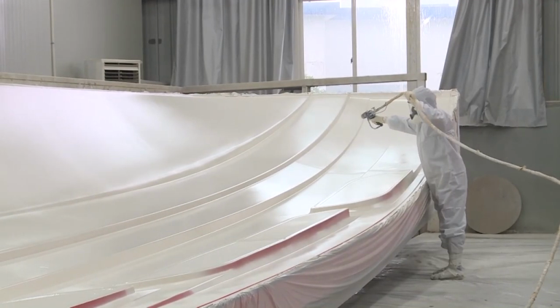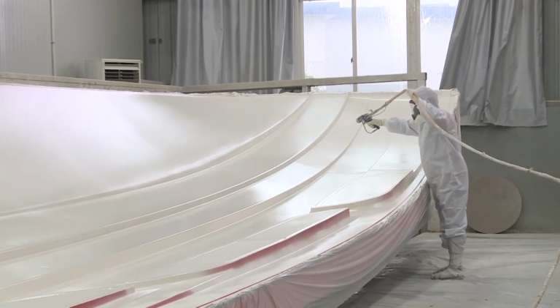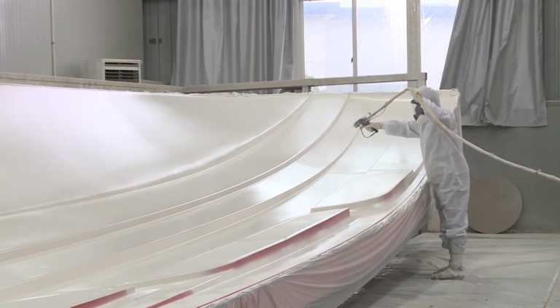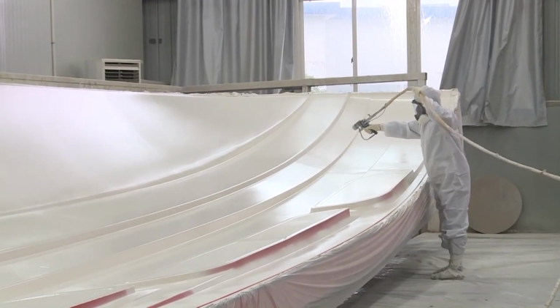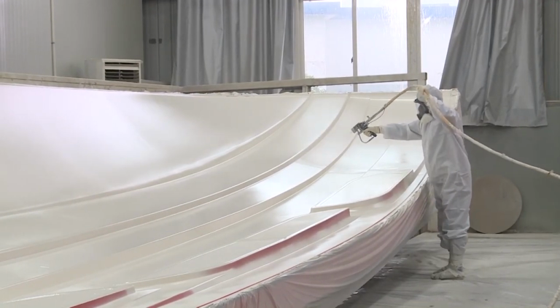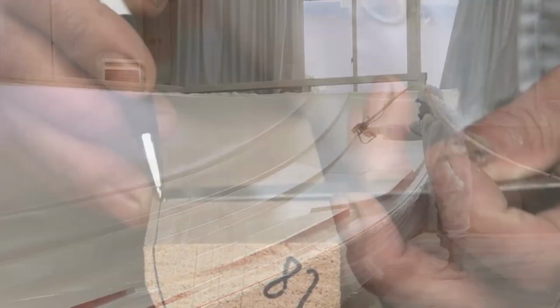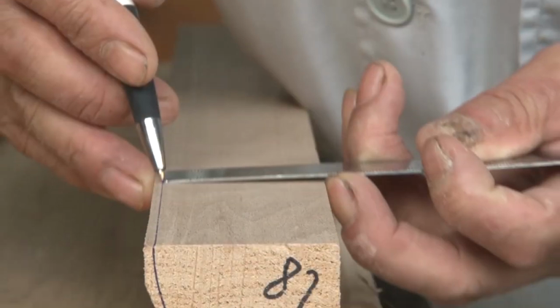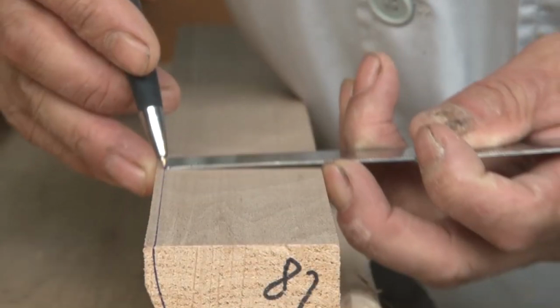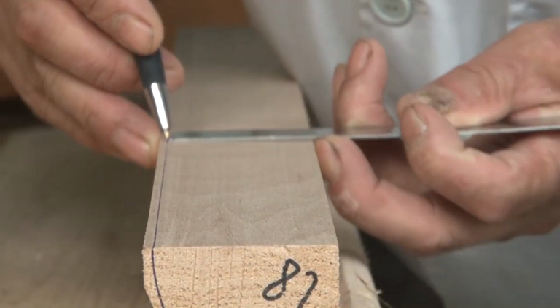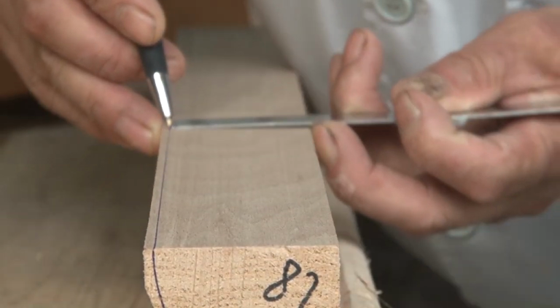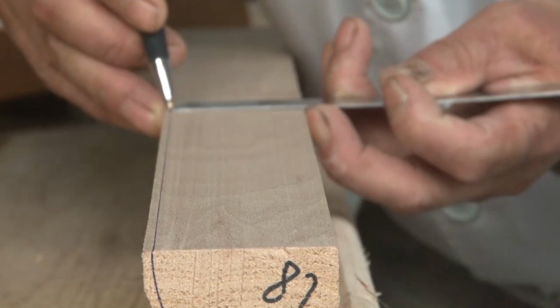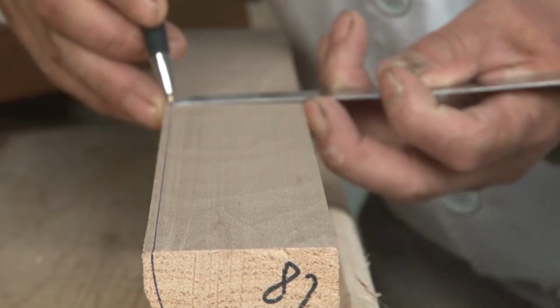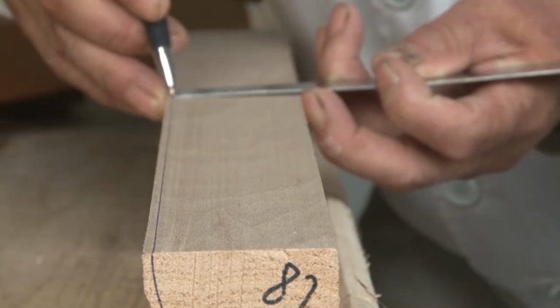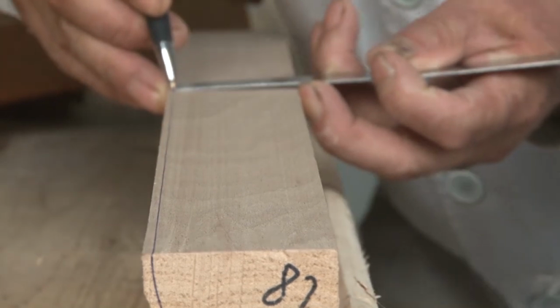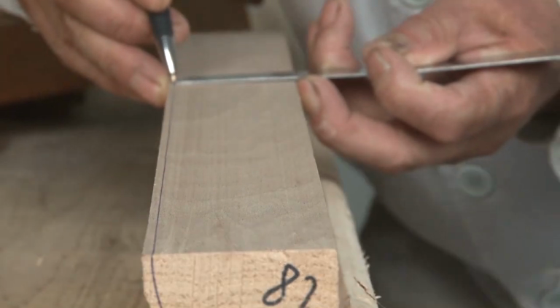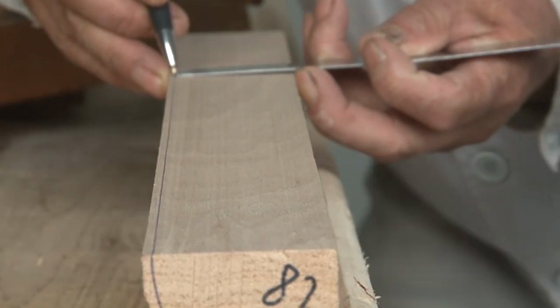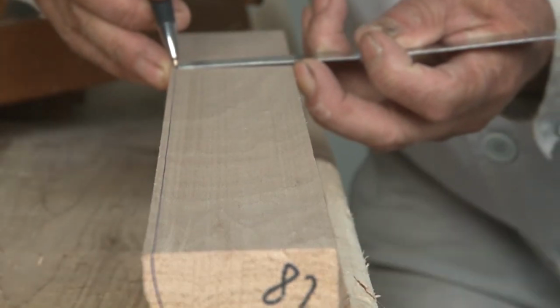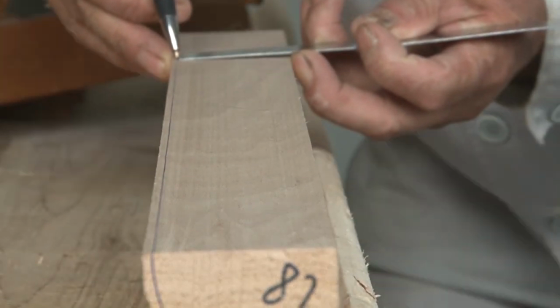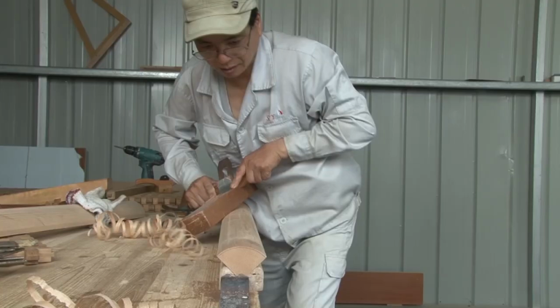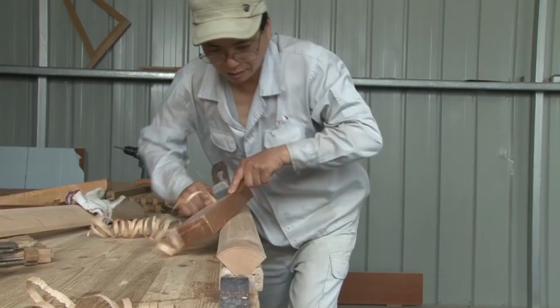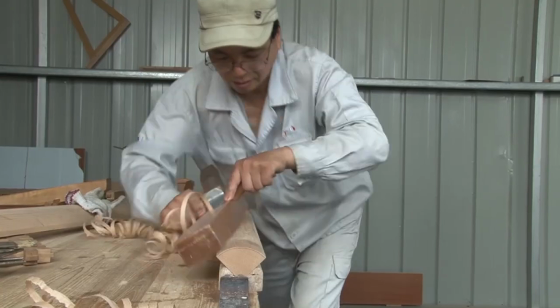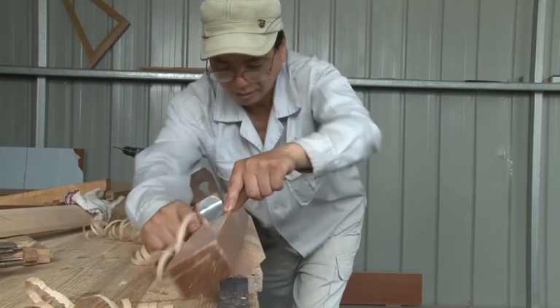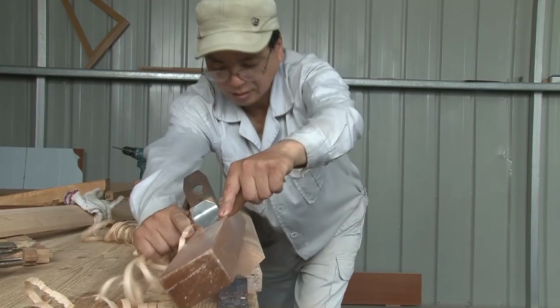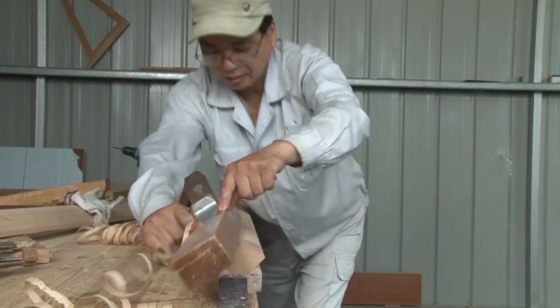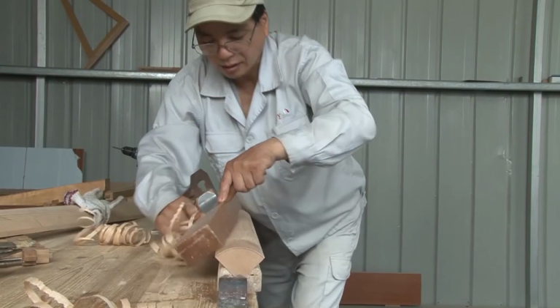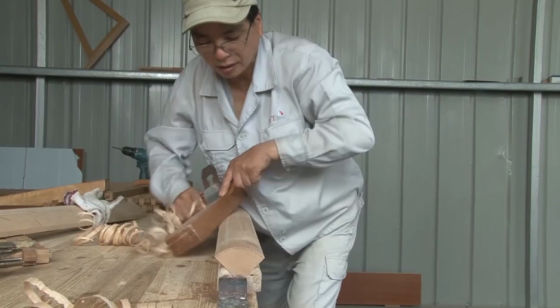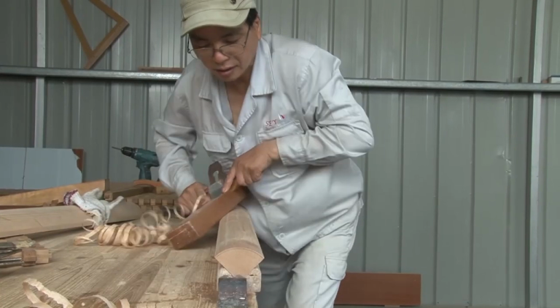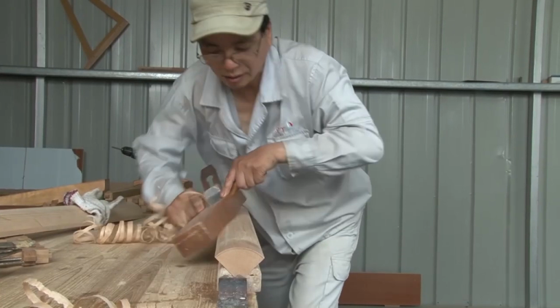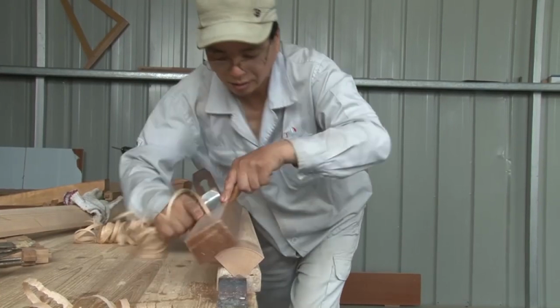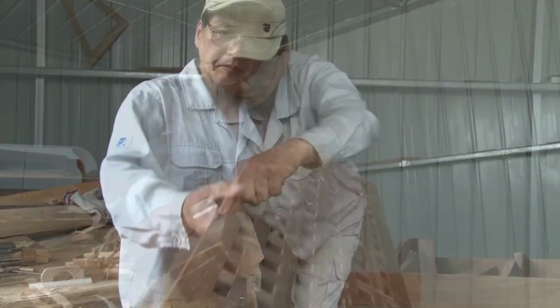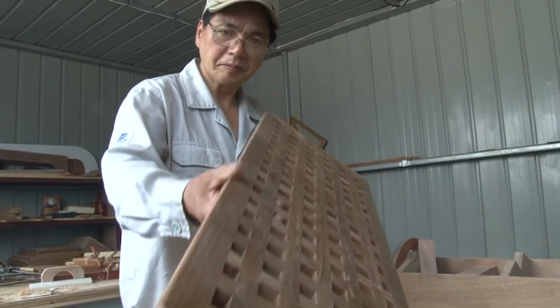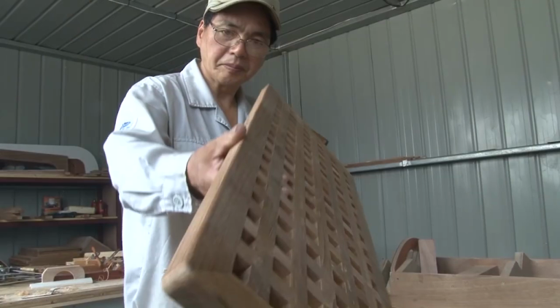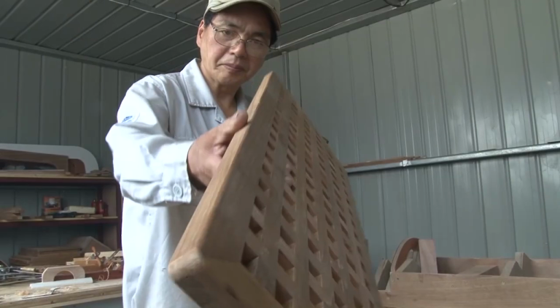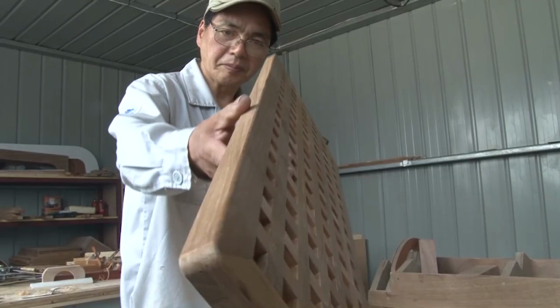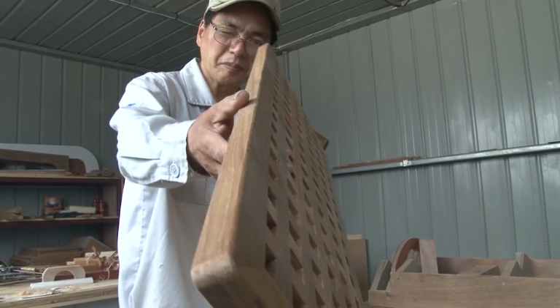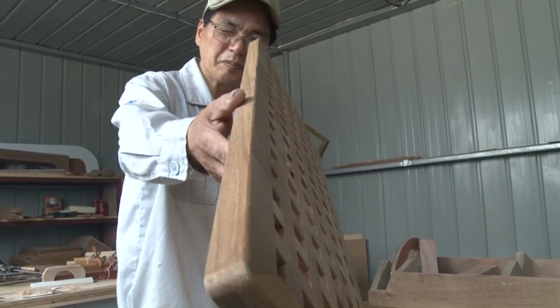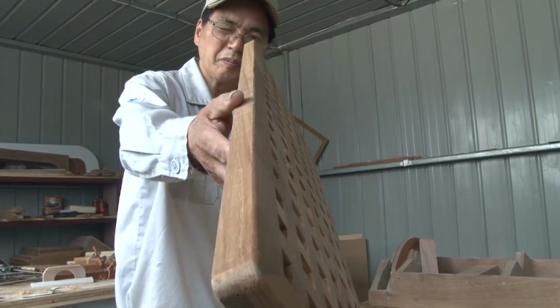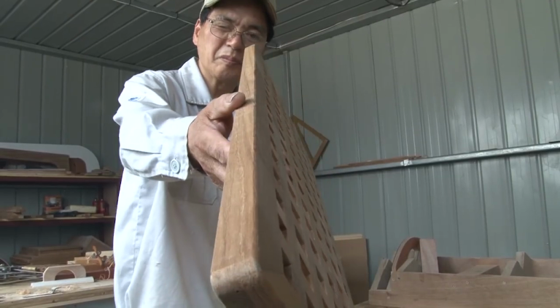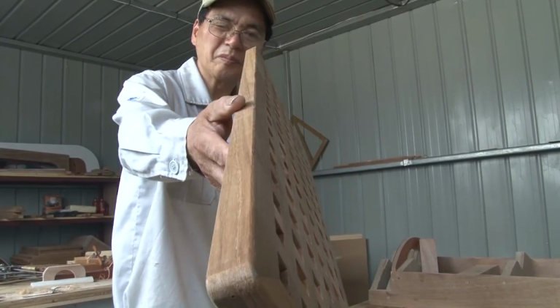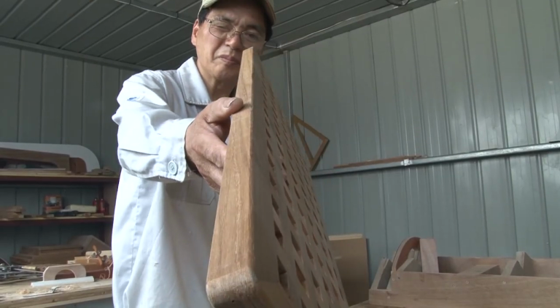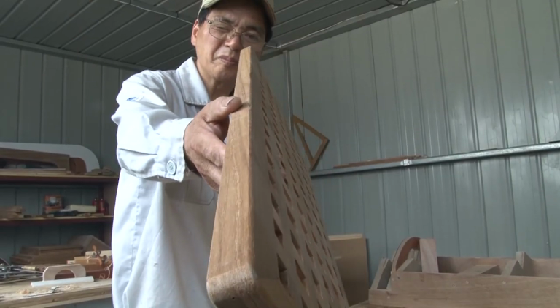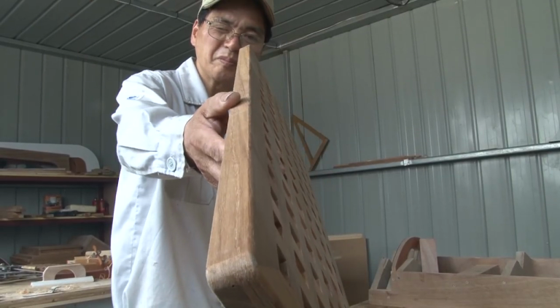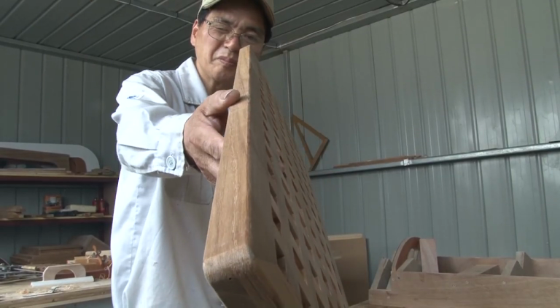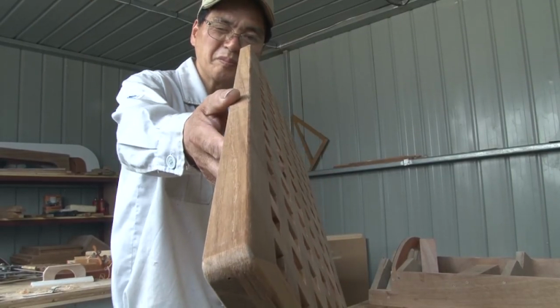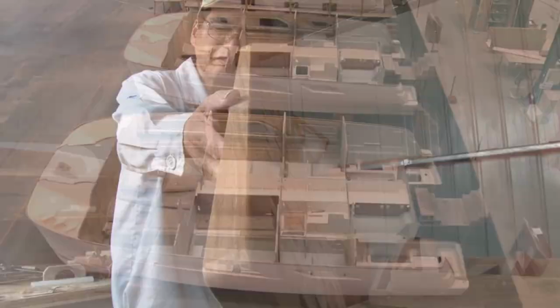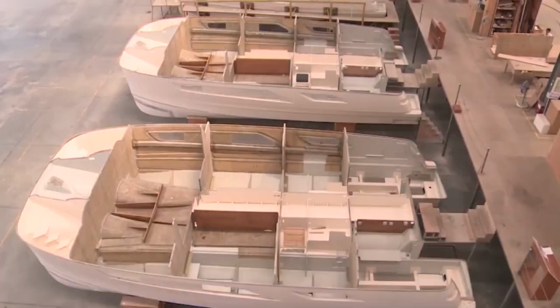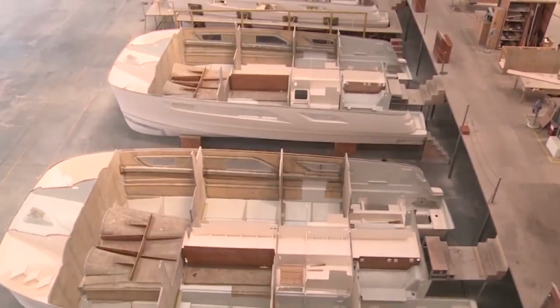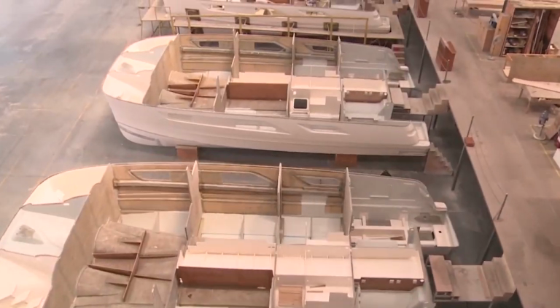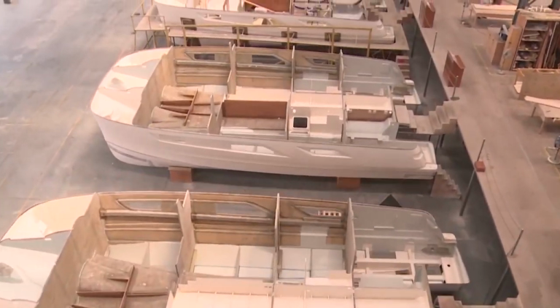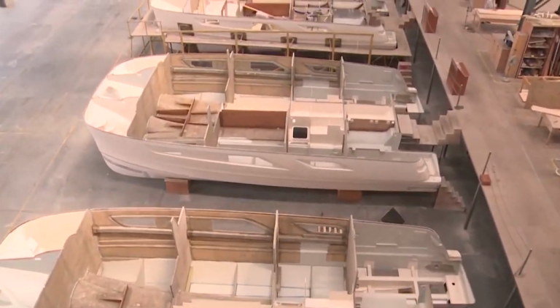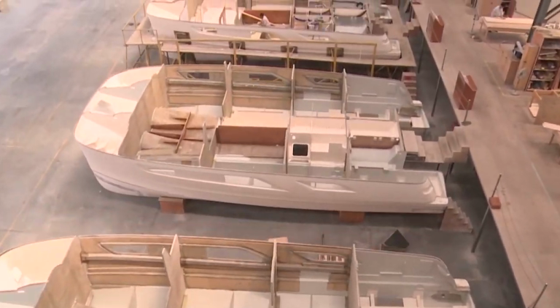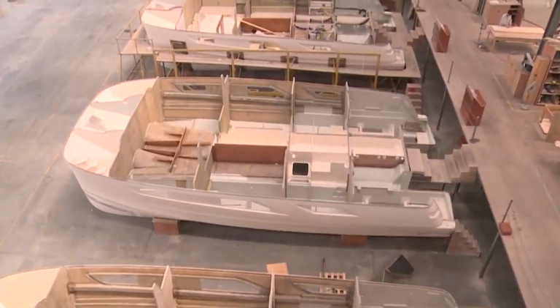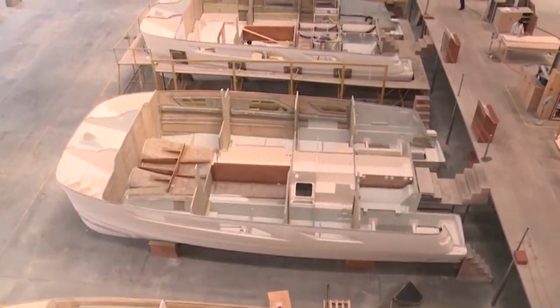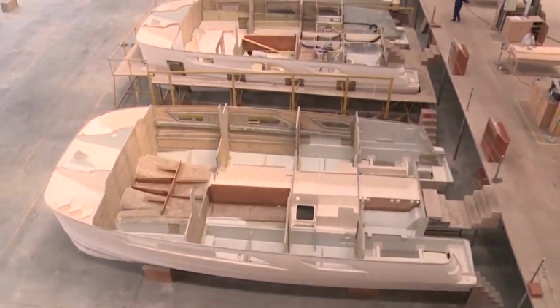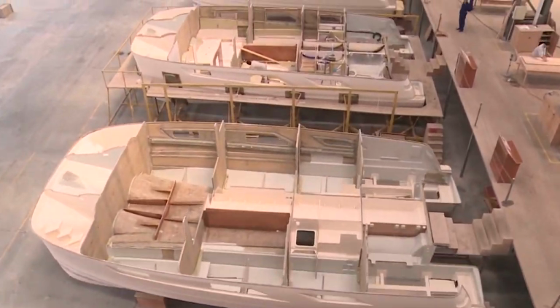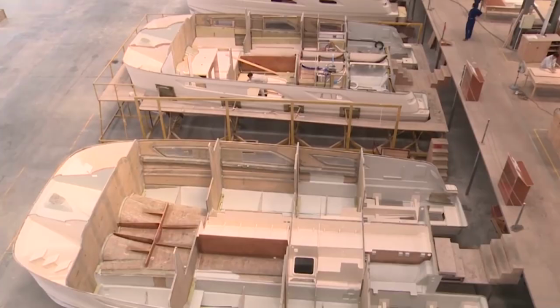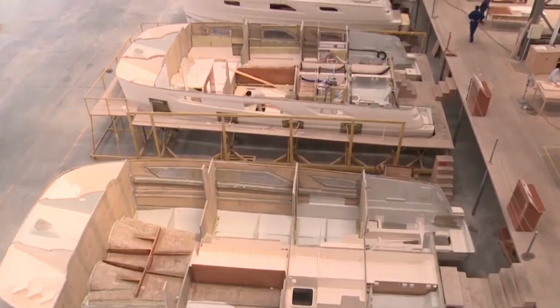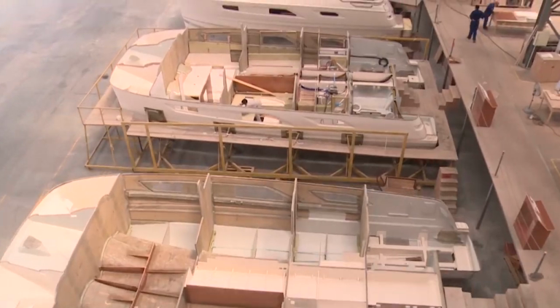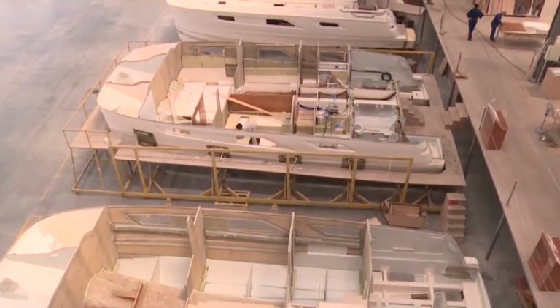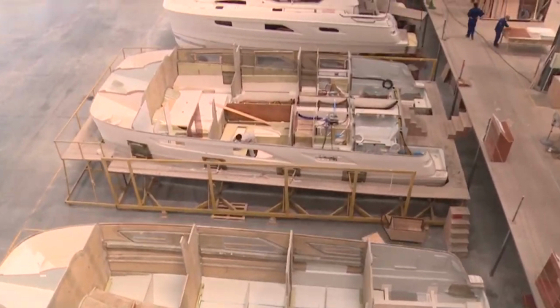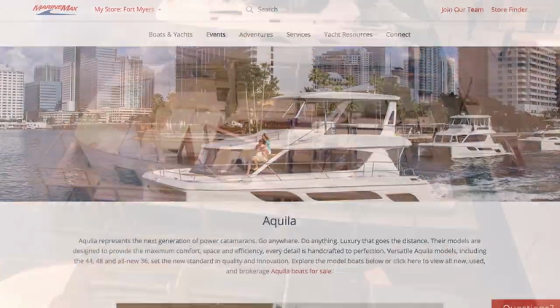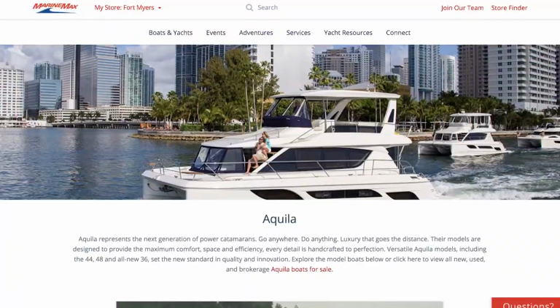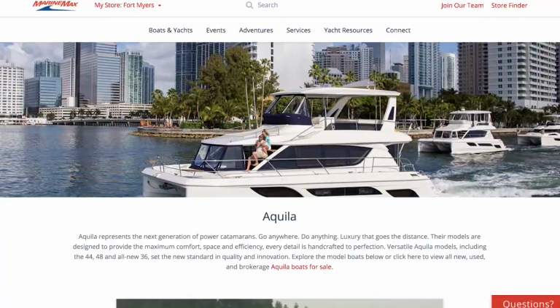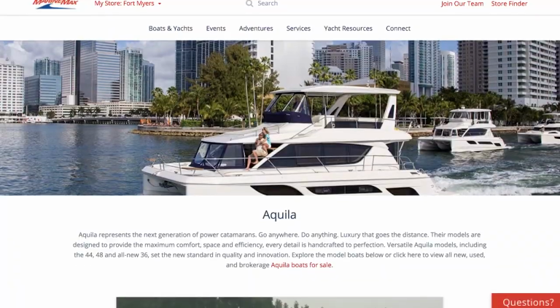We'll be launching the Aquila 30 in 2019. We've got great people involved on the development, the partnership with MarineMax.